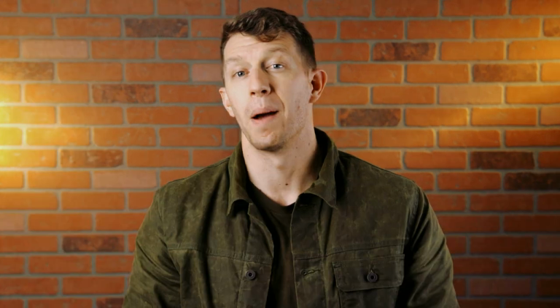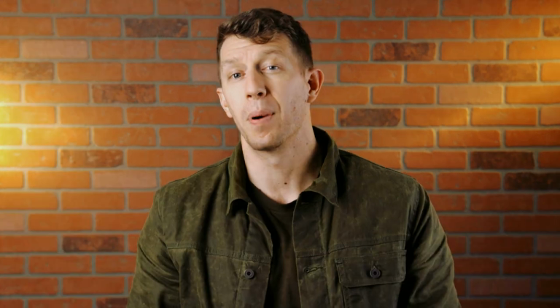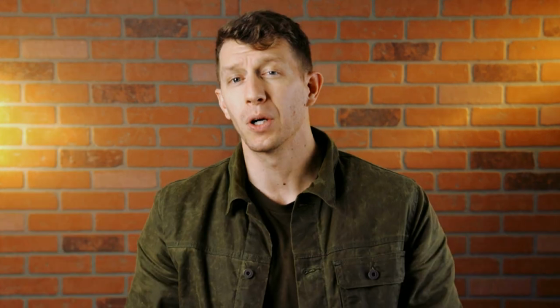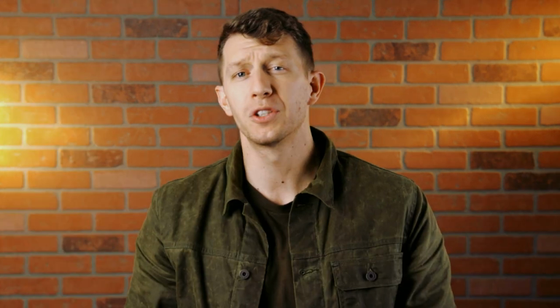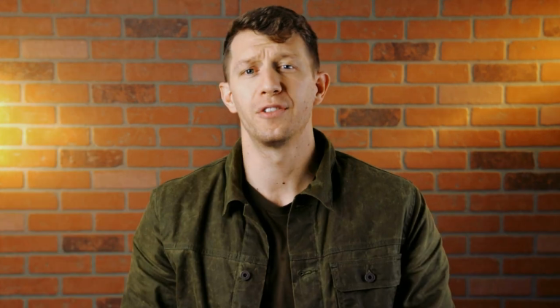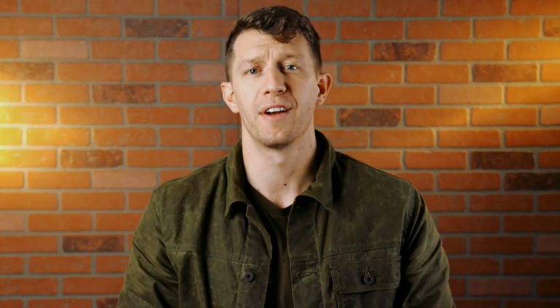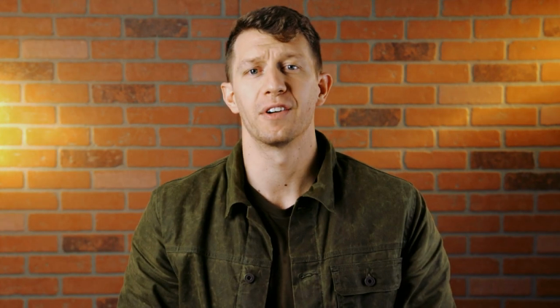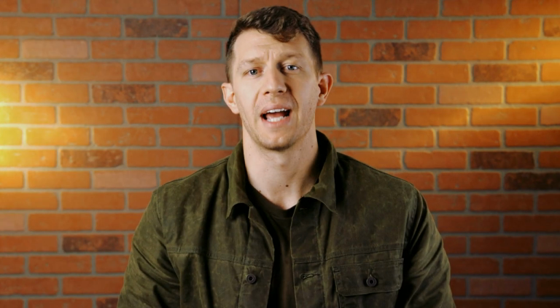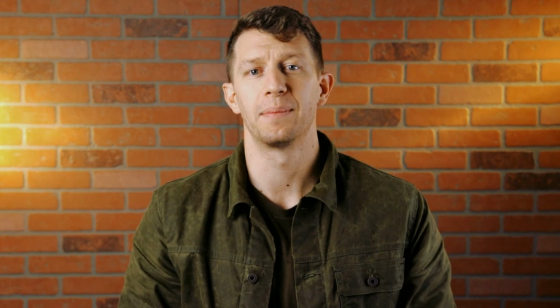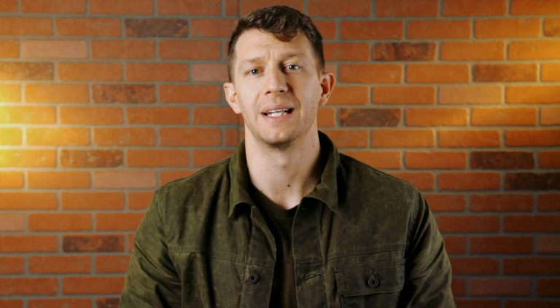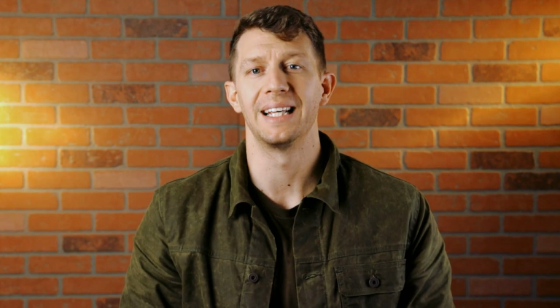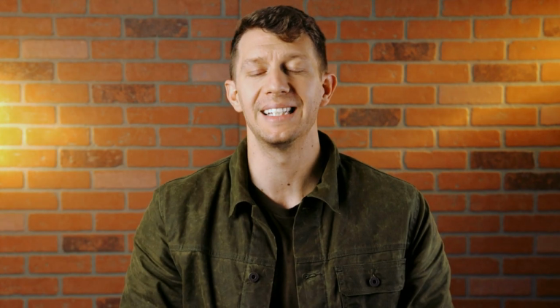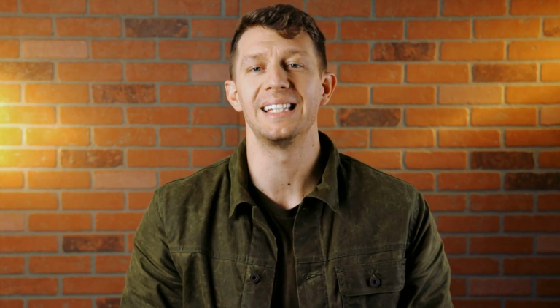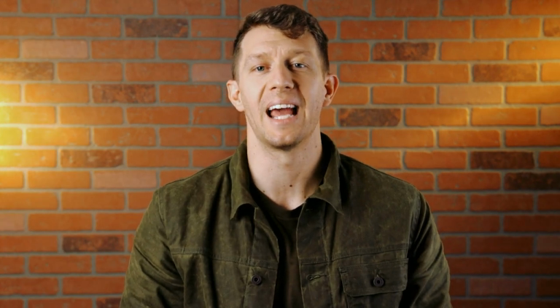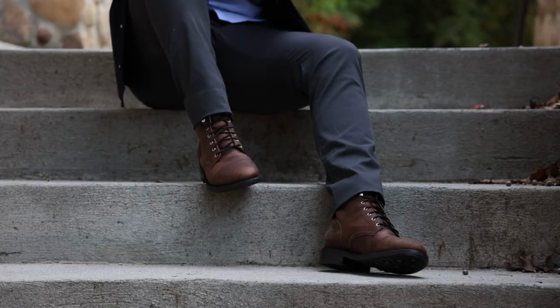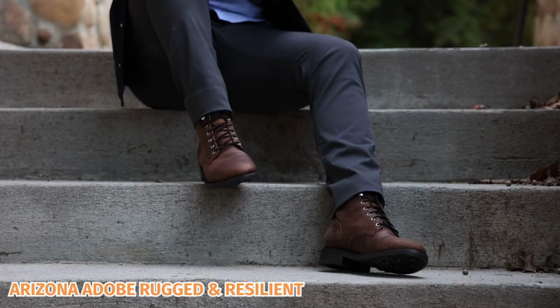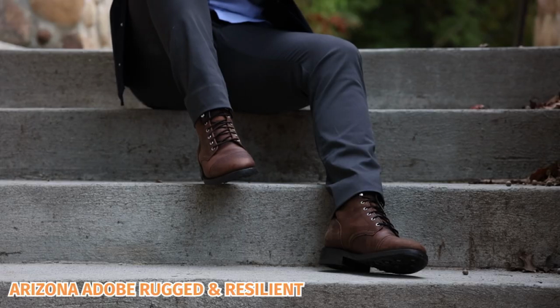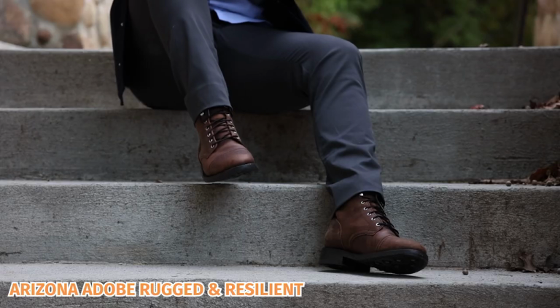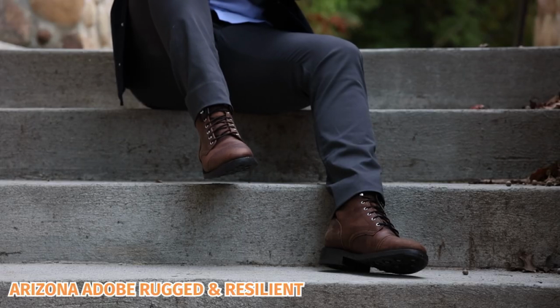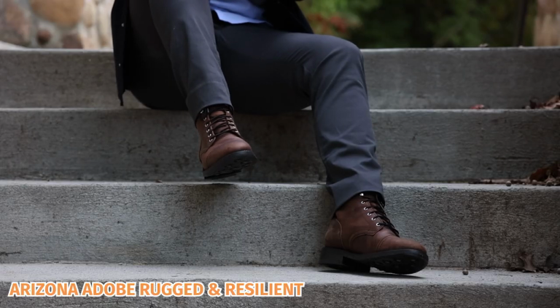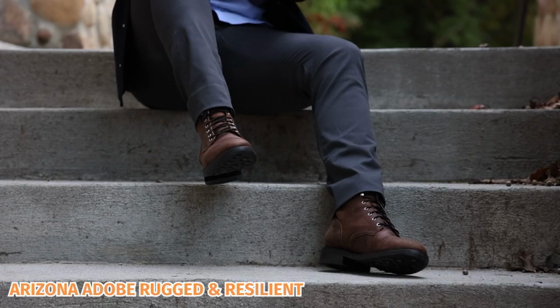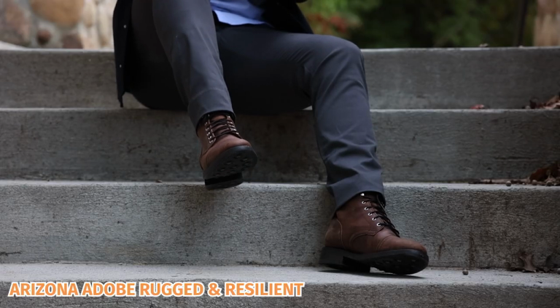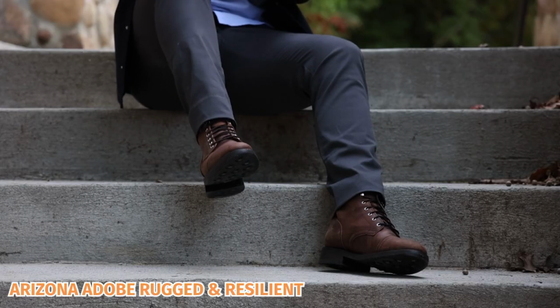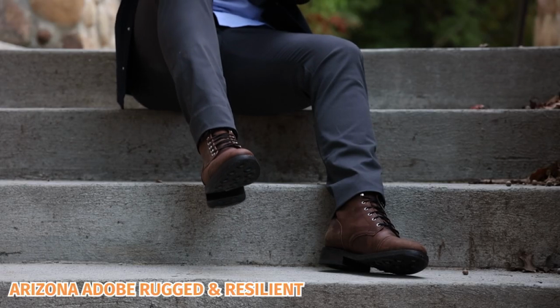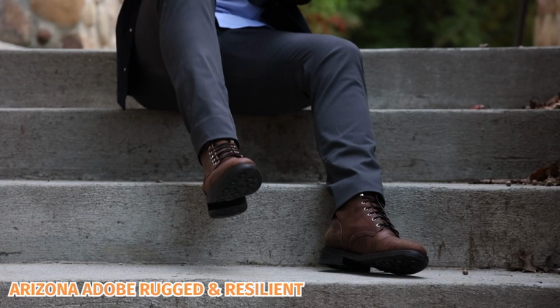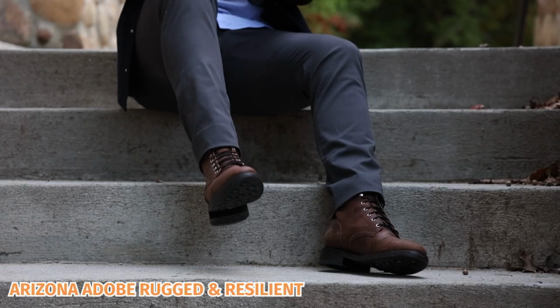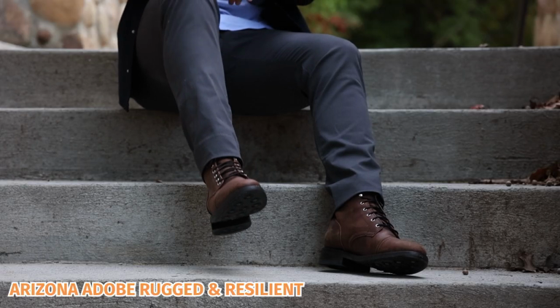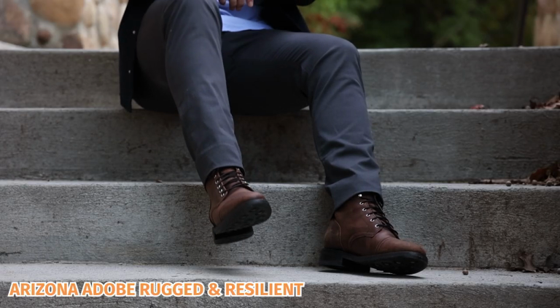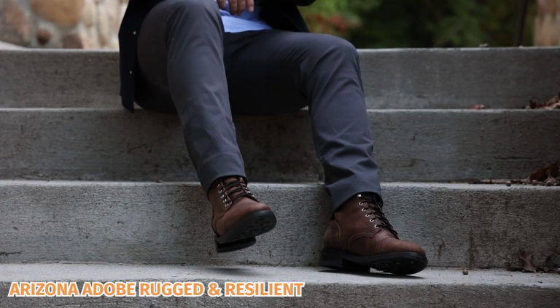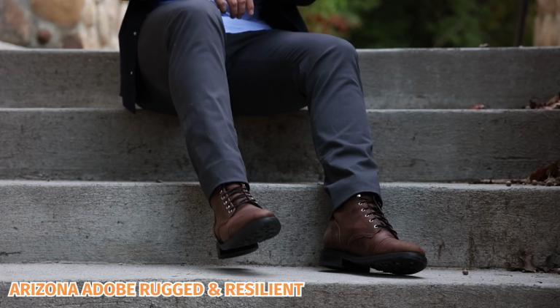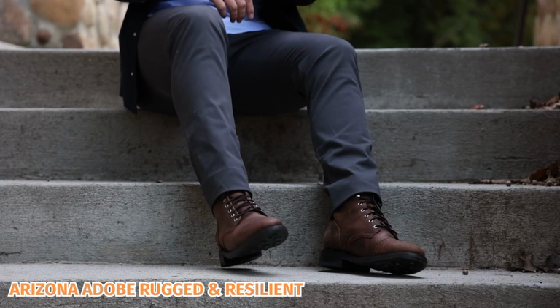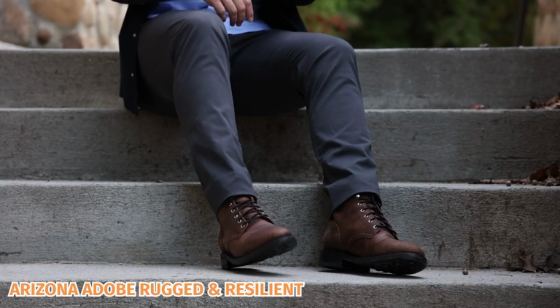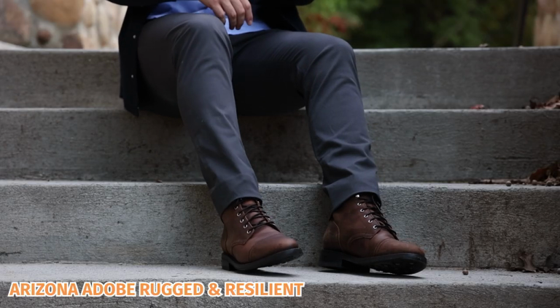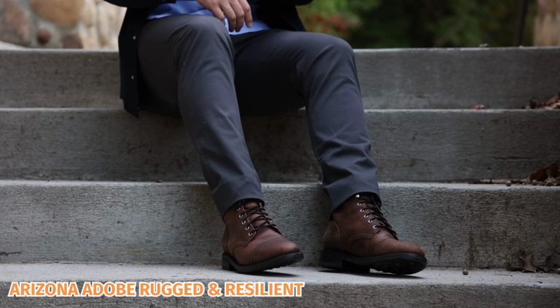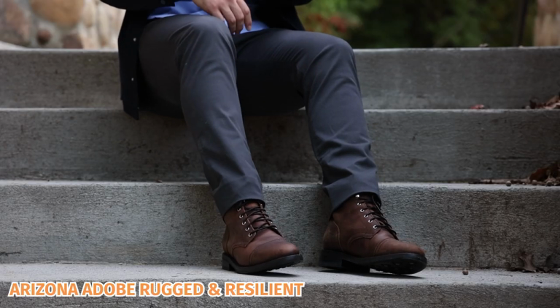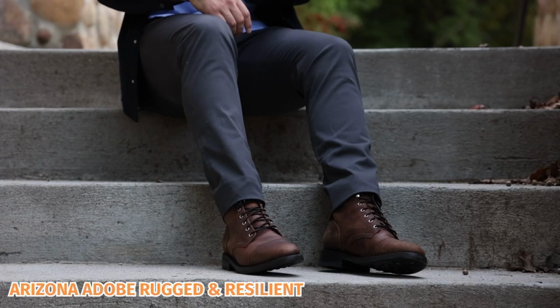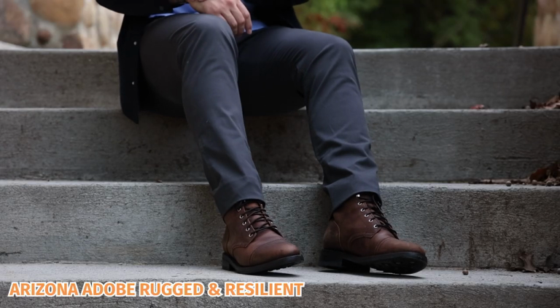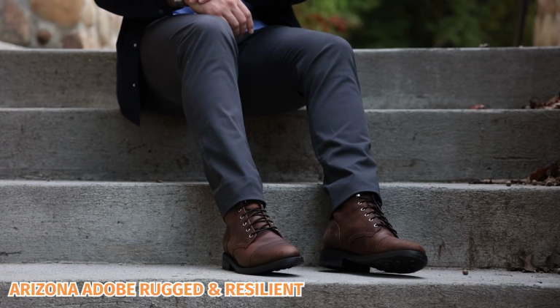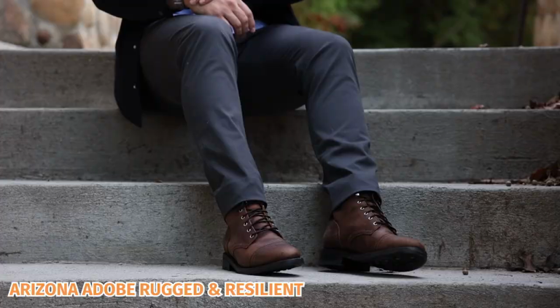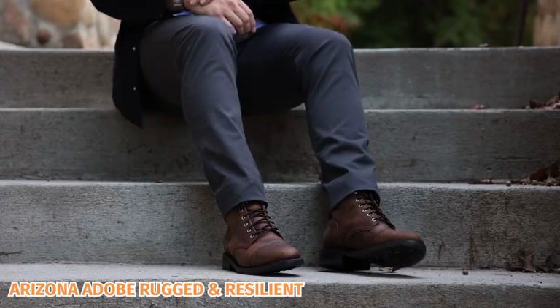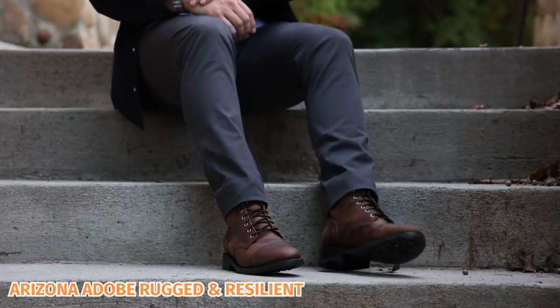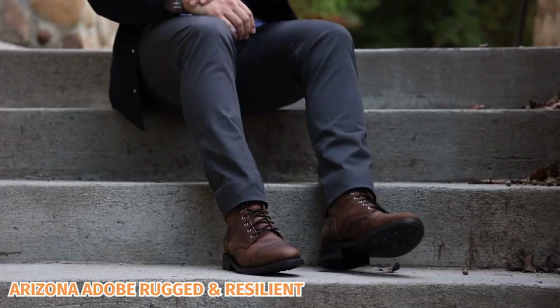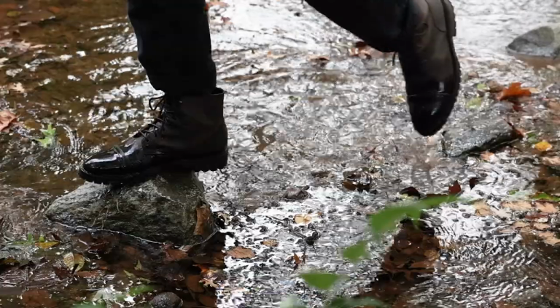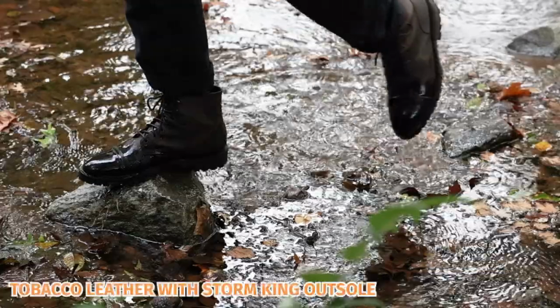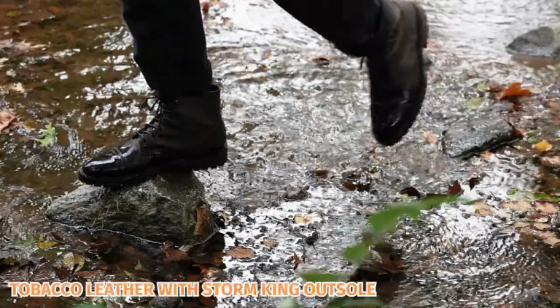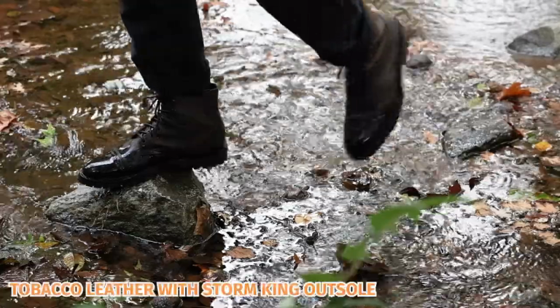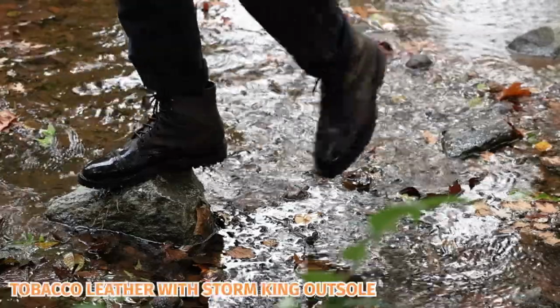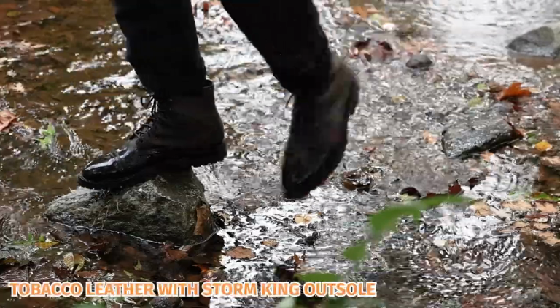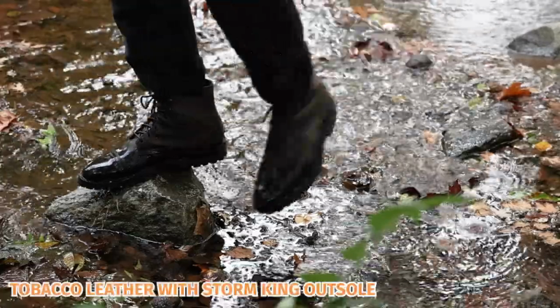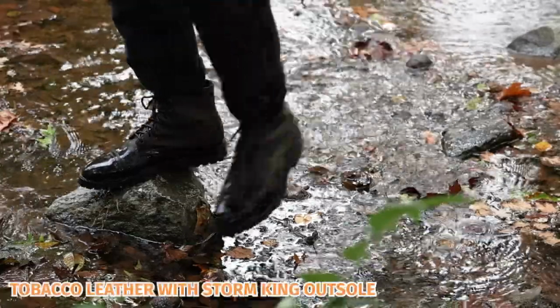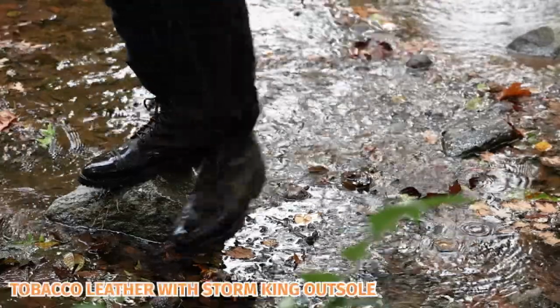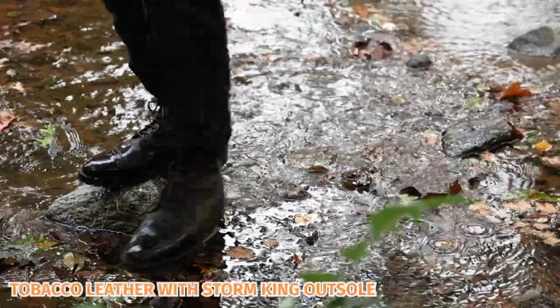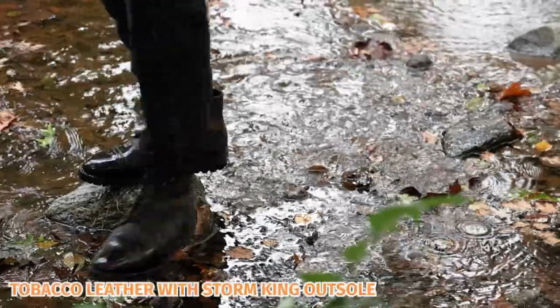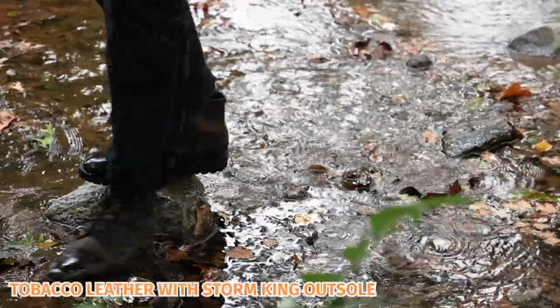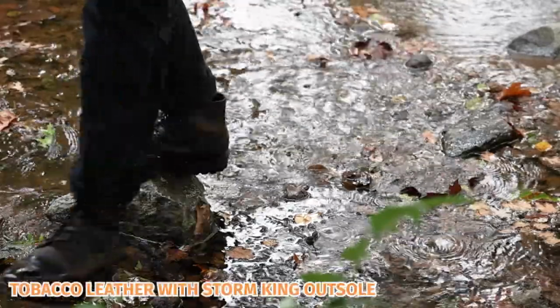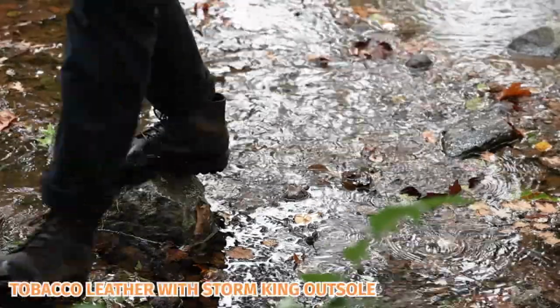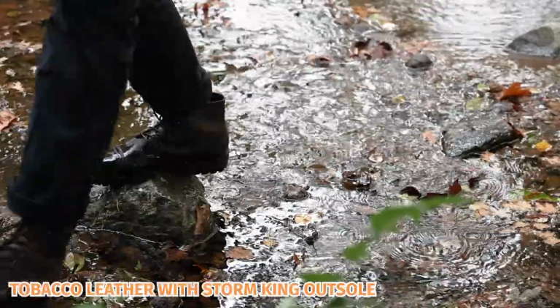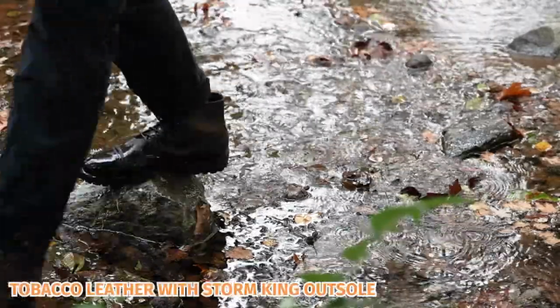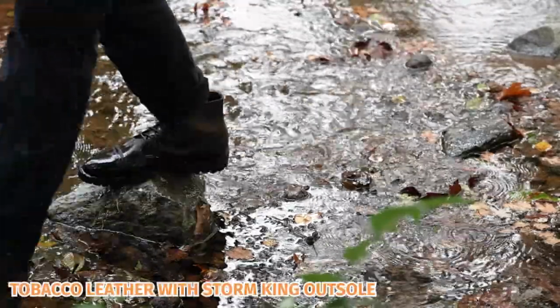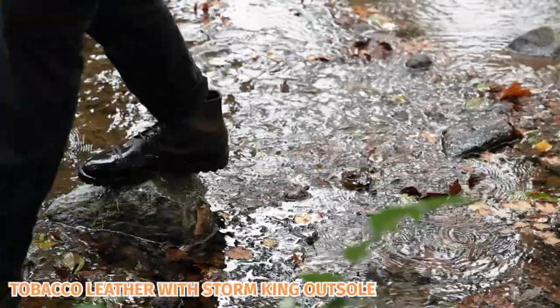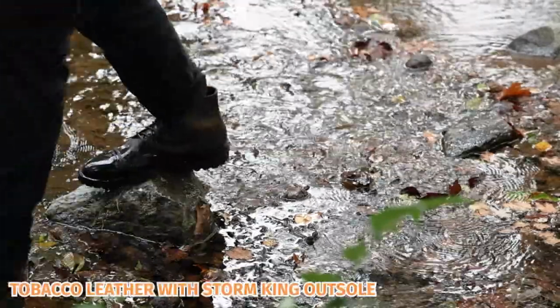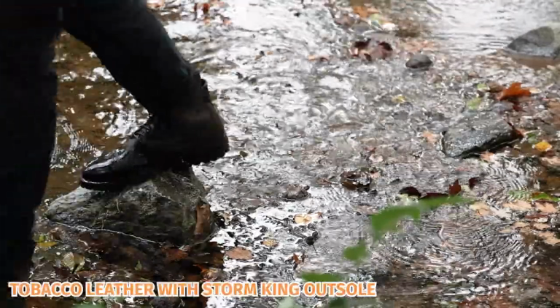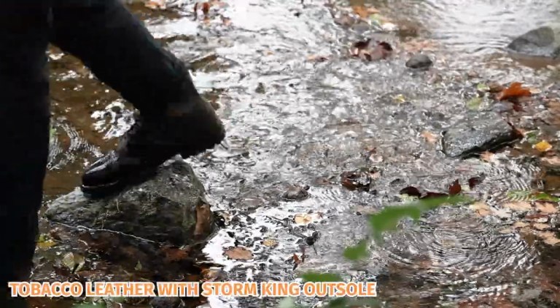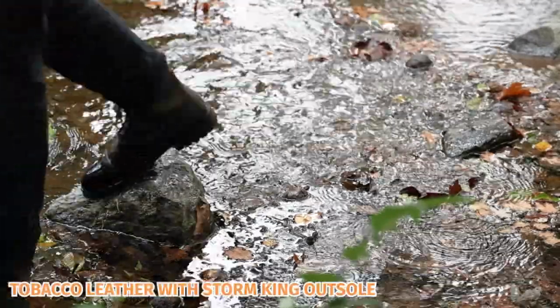My personal favorite Captain is the Arizona Adobe rugged and resilient leather, but I've also been rocking the tobacco leather with the Storm King heavy lug outsole.